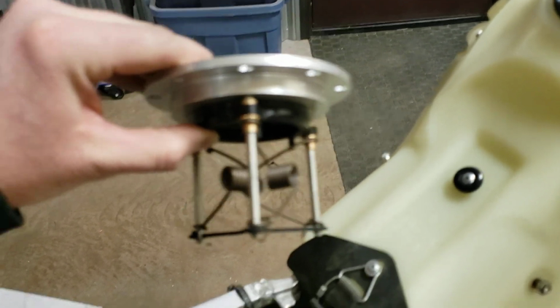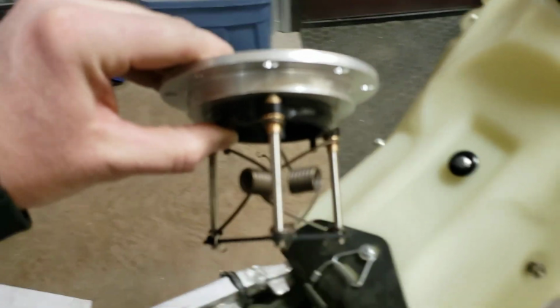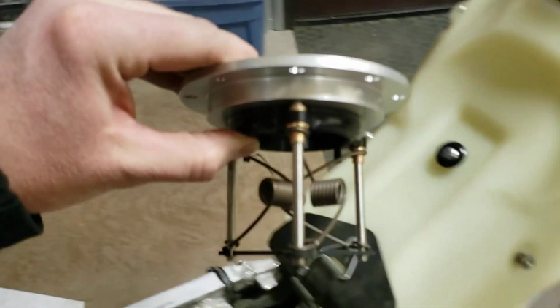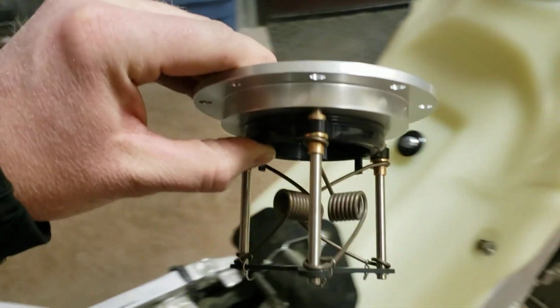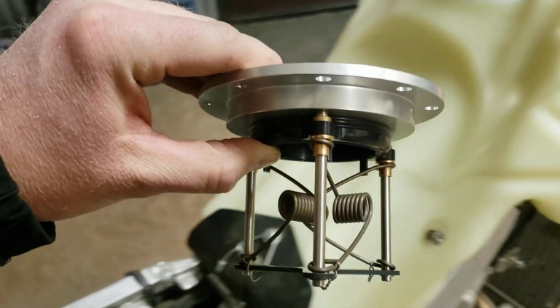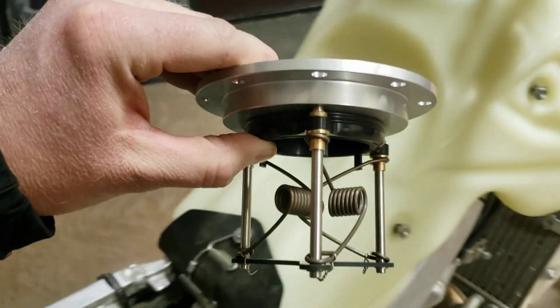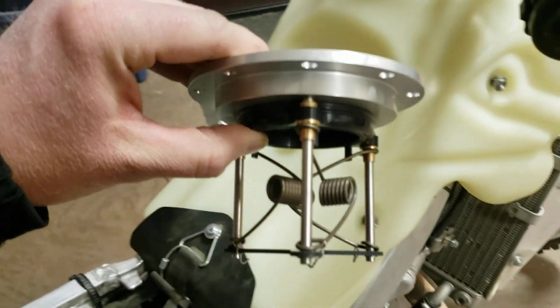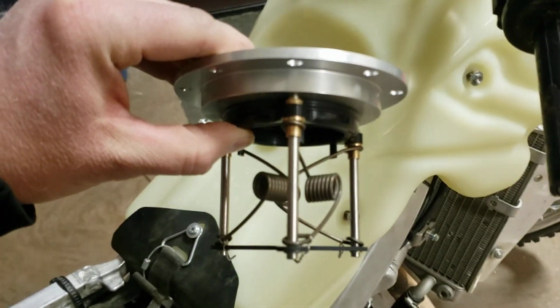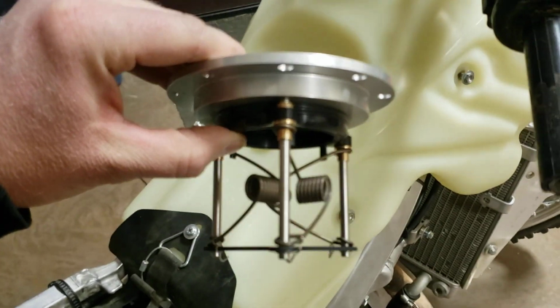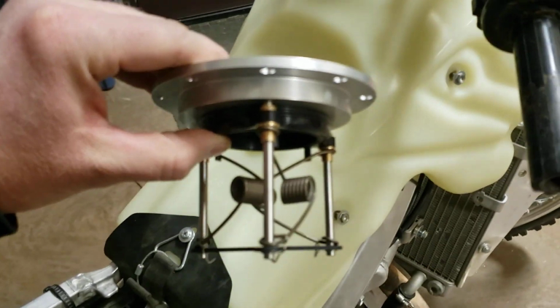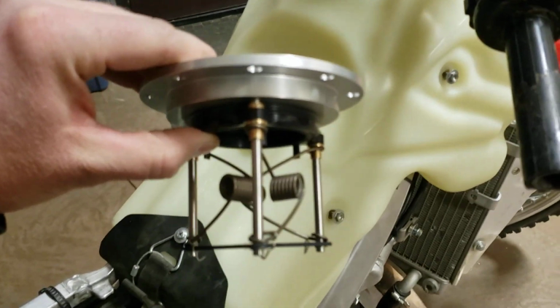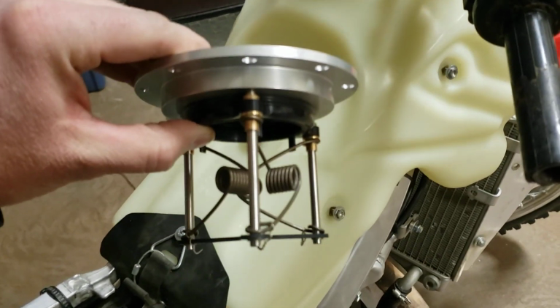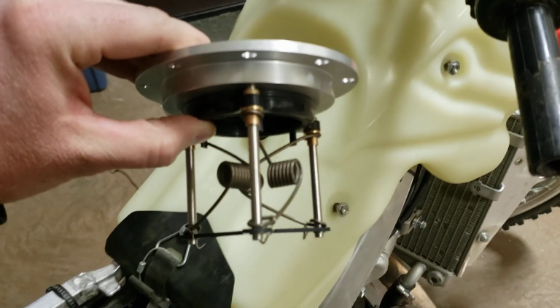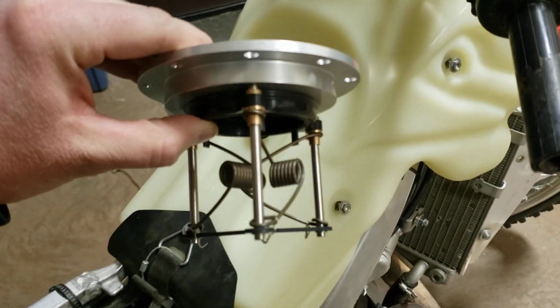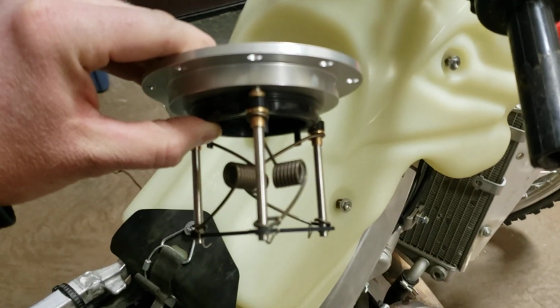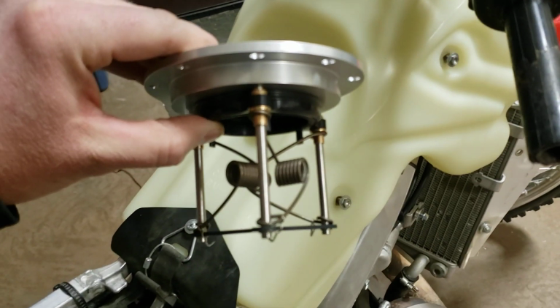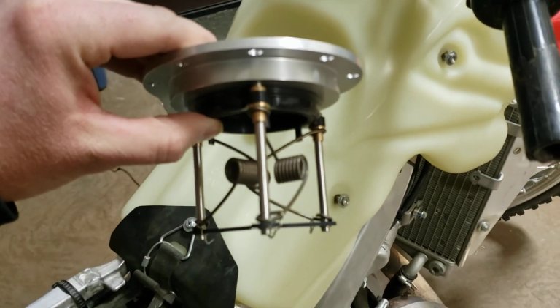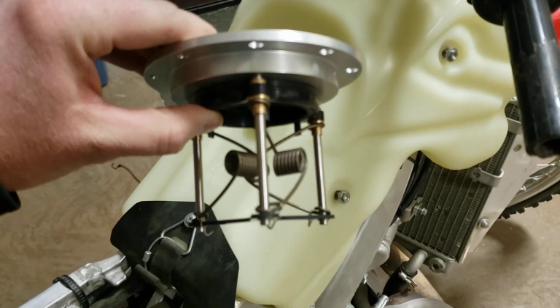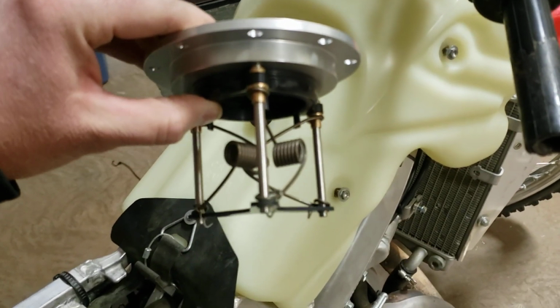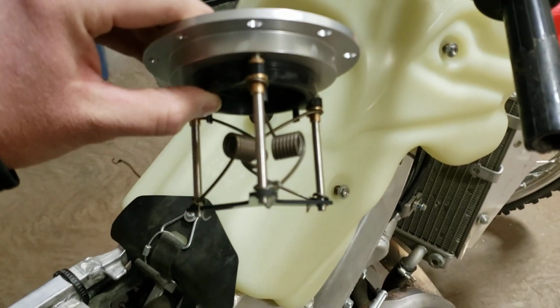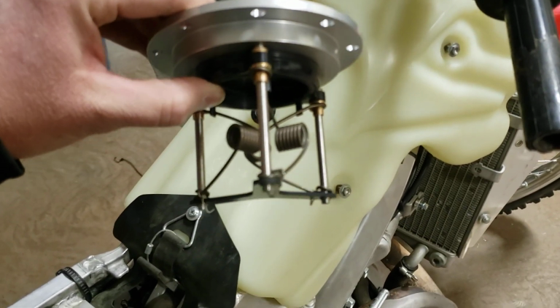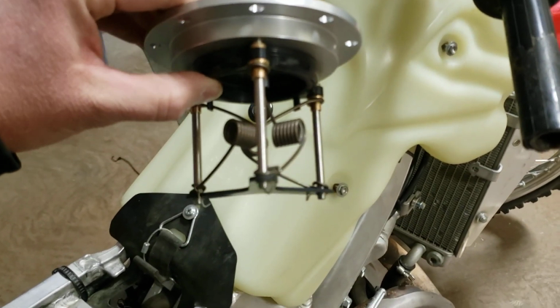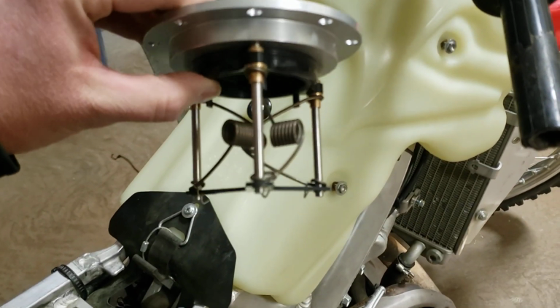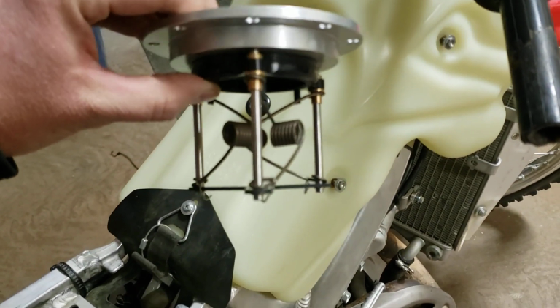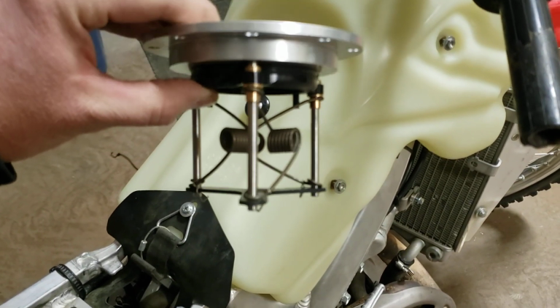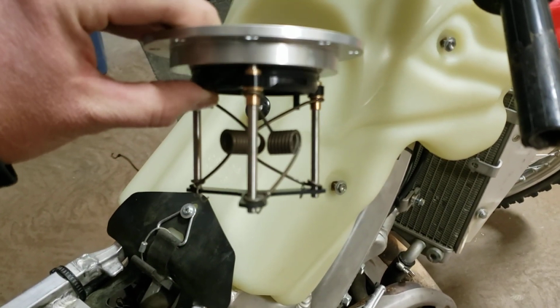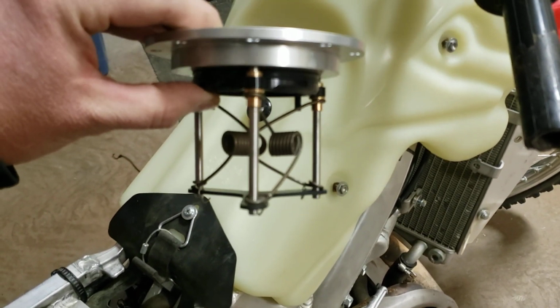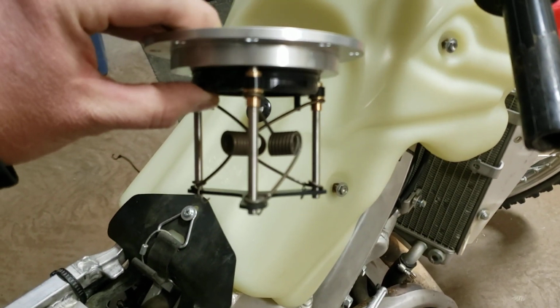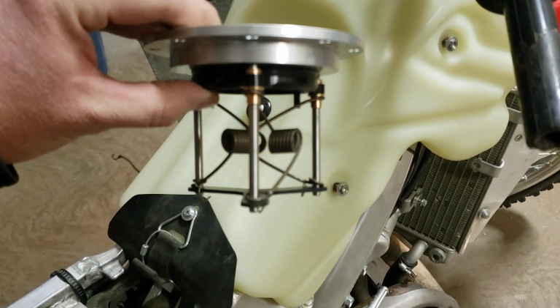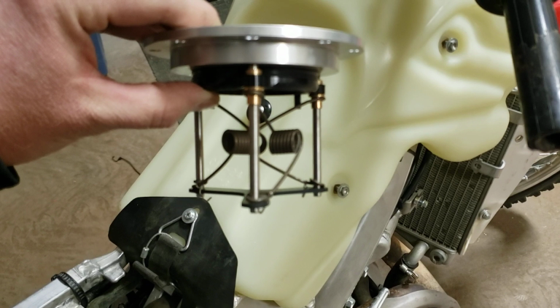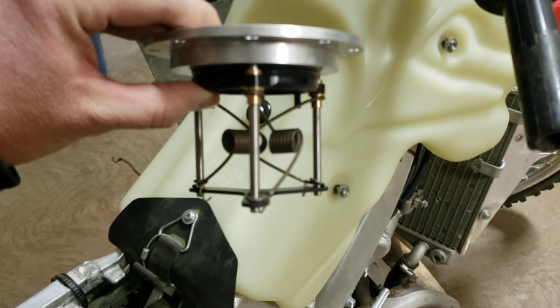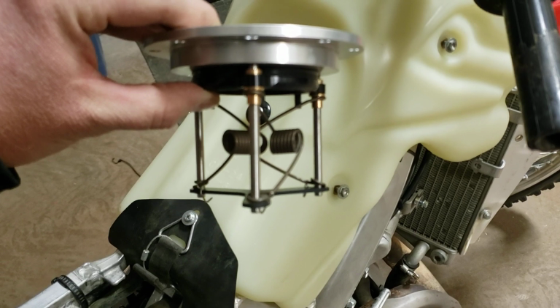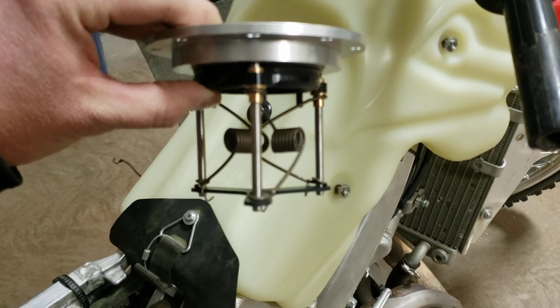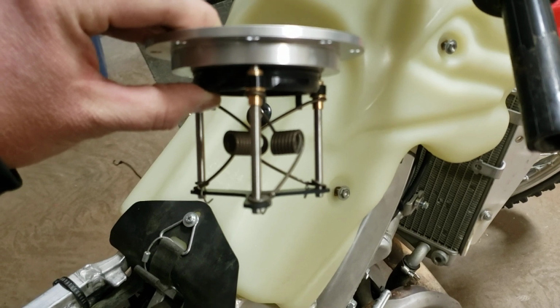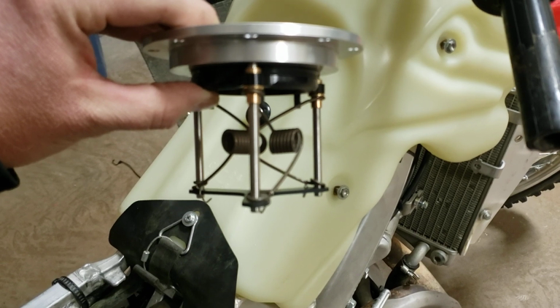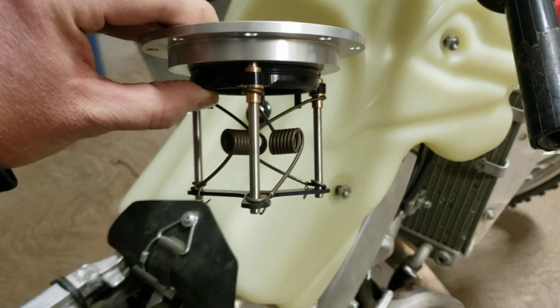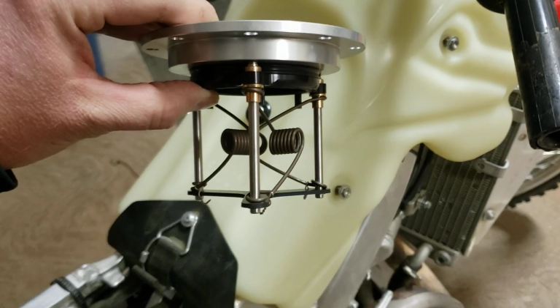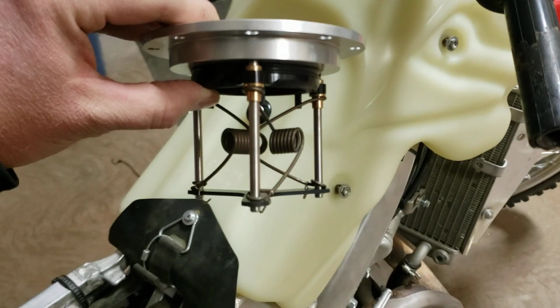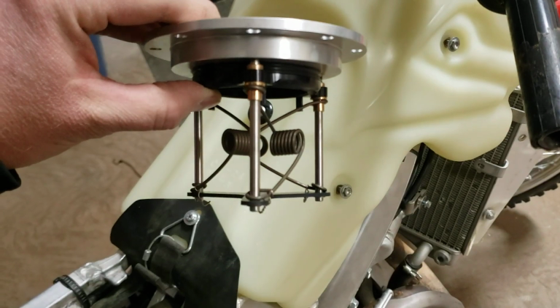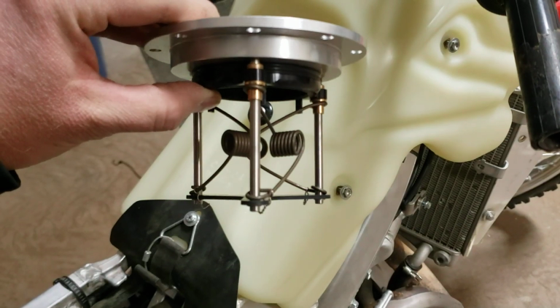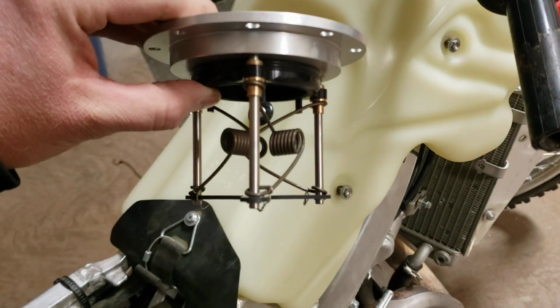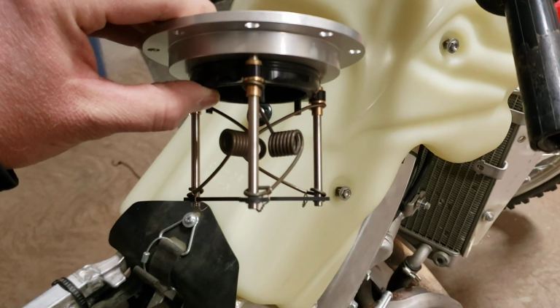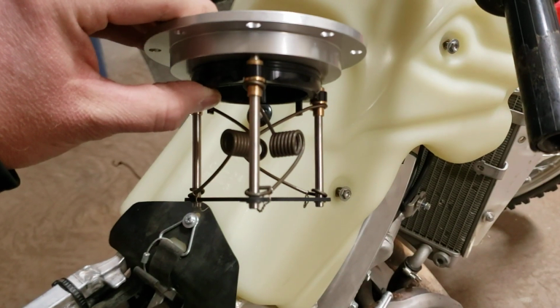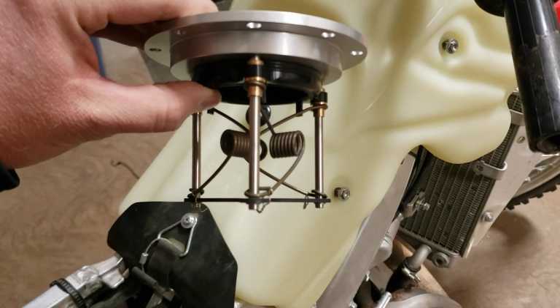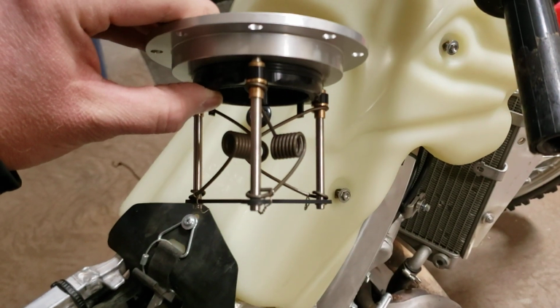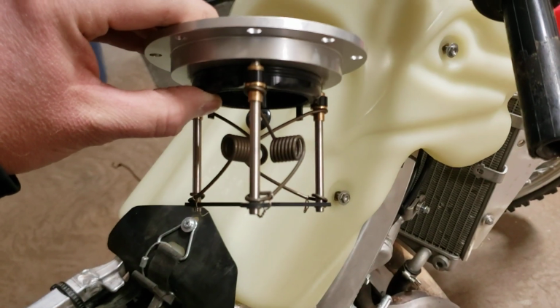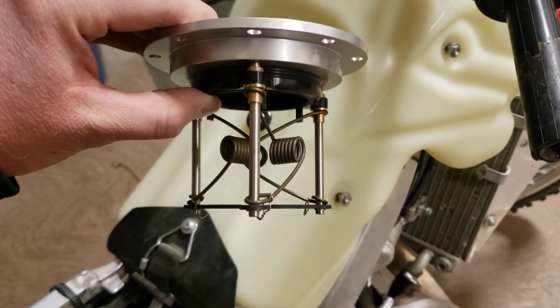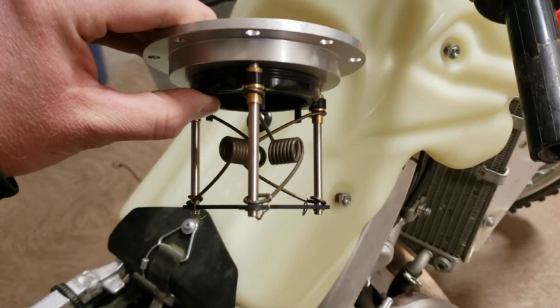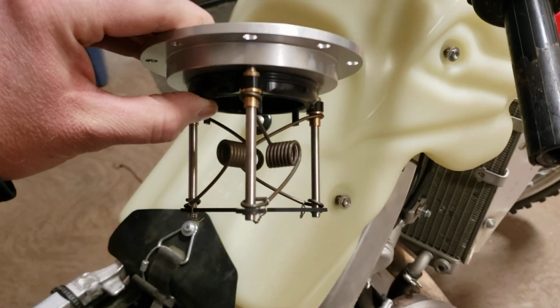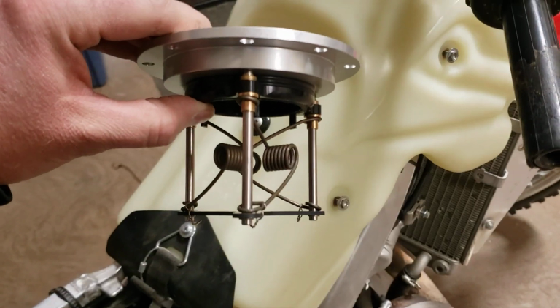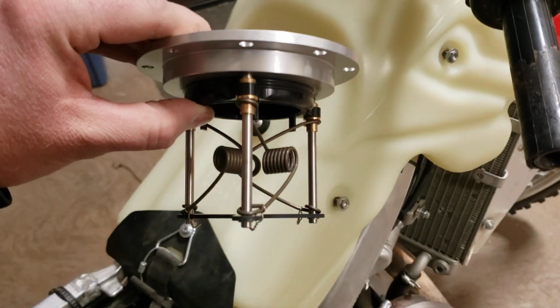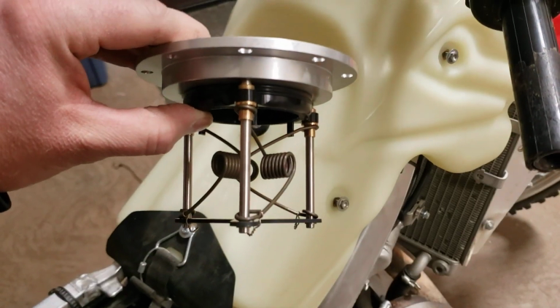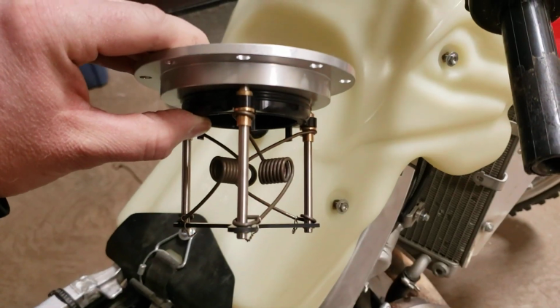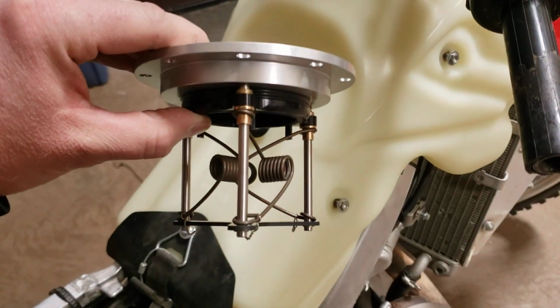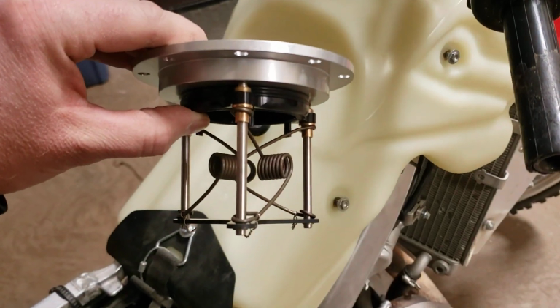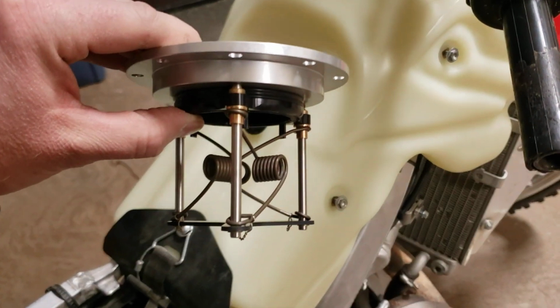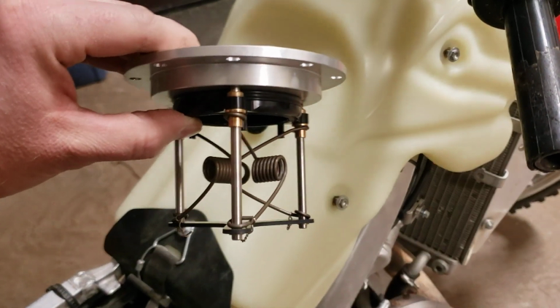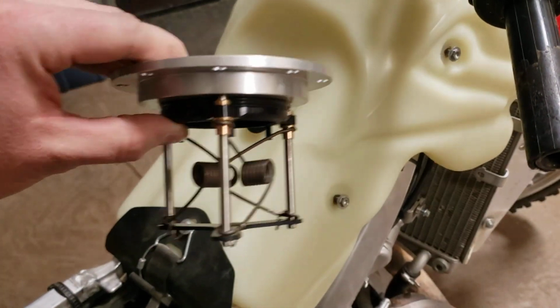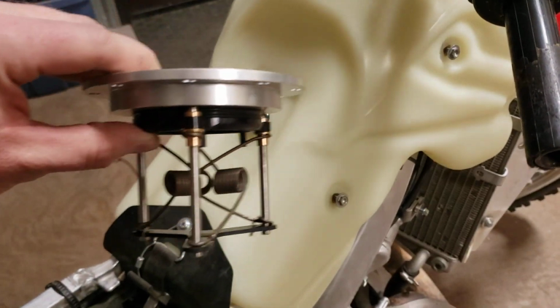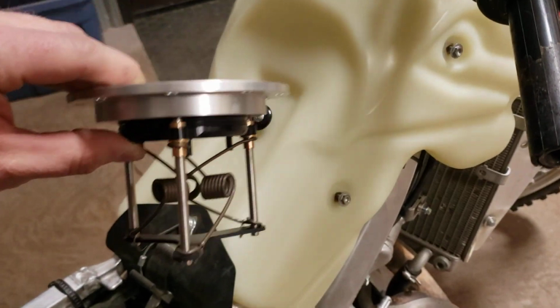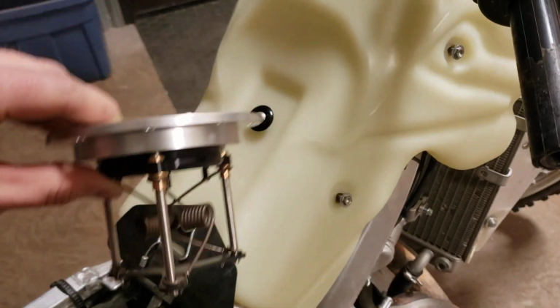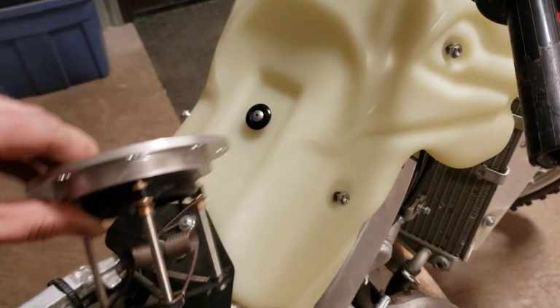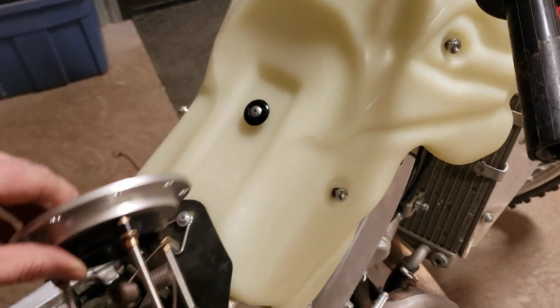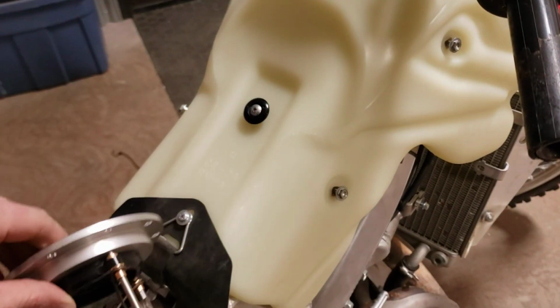Then it pops right back up and there's no fuel leaks, nothing like that.